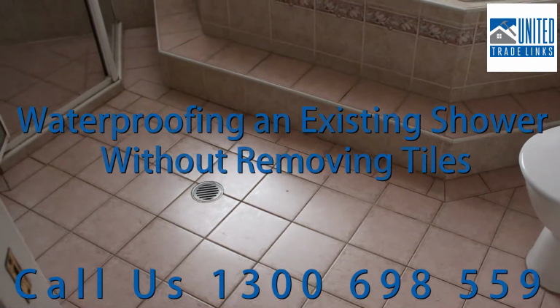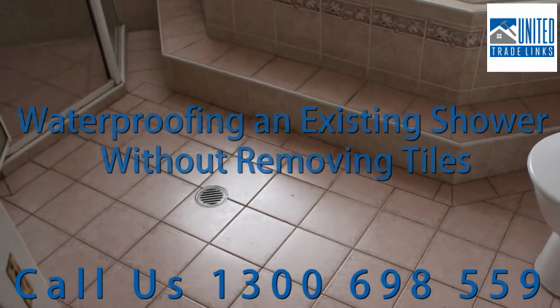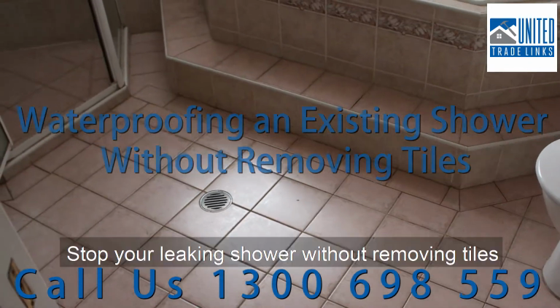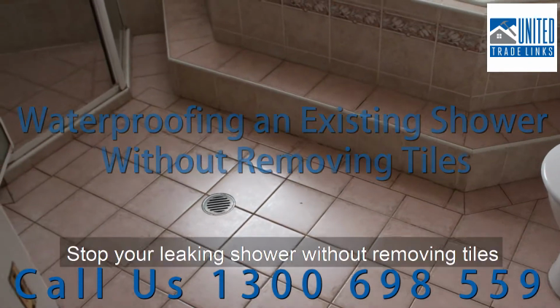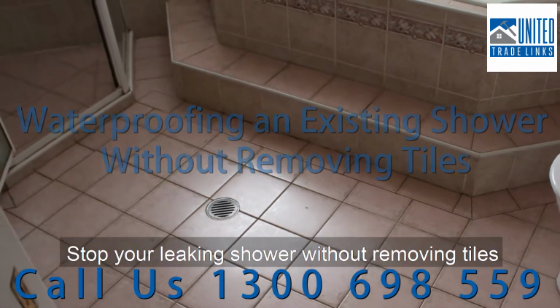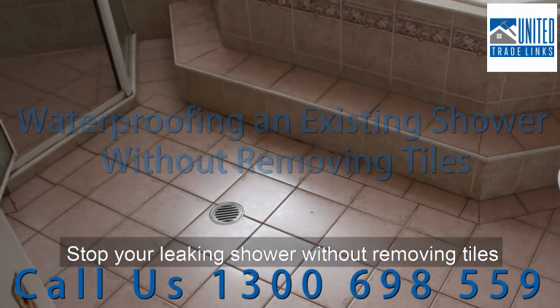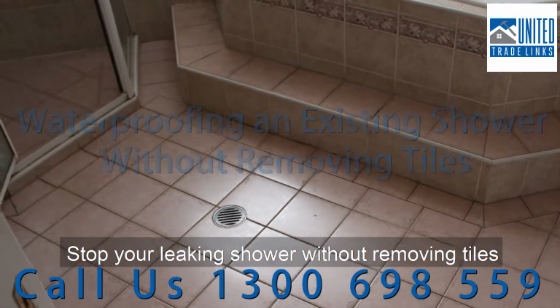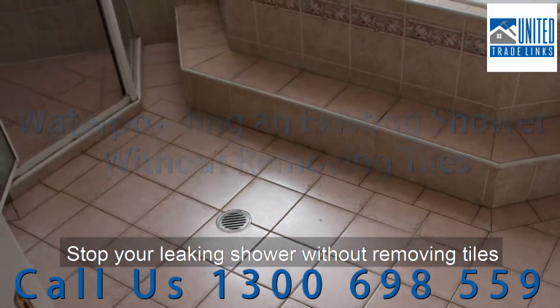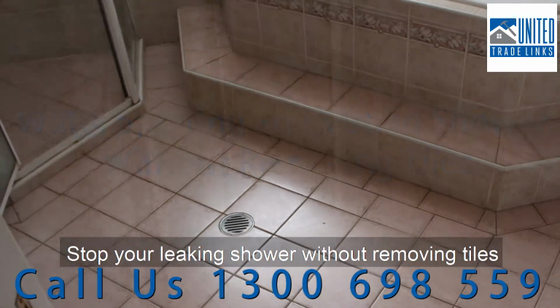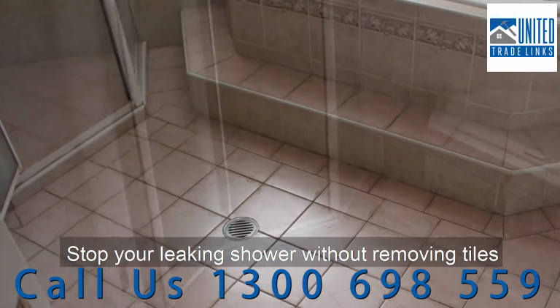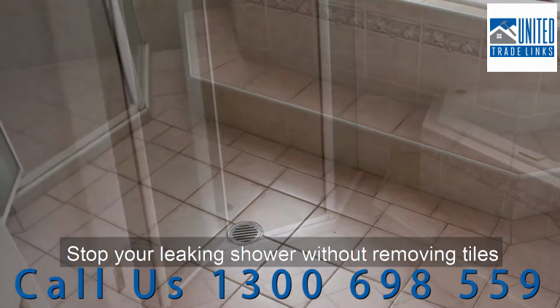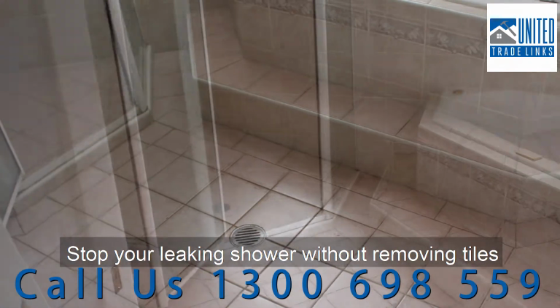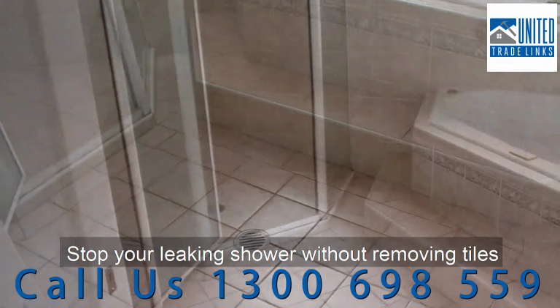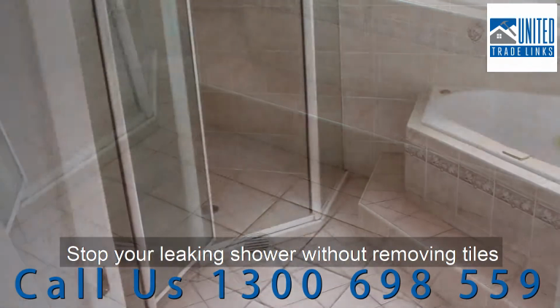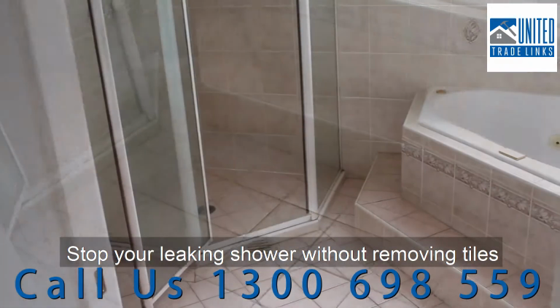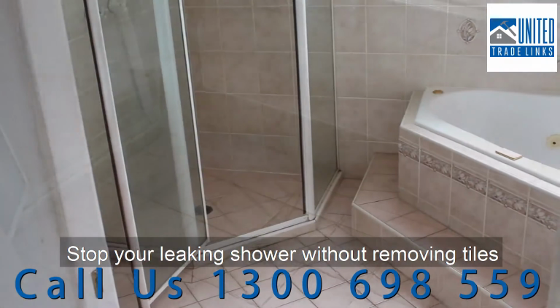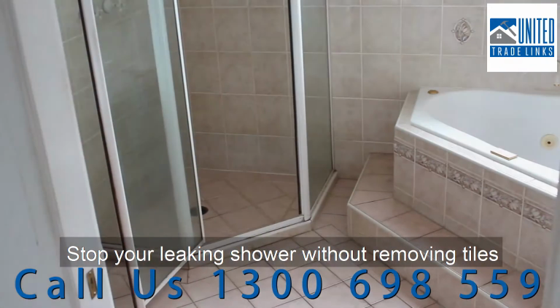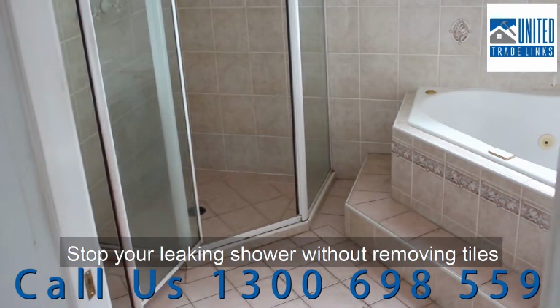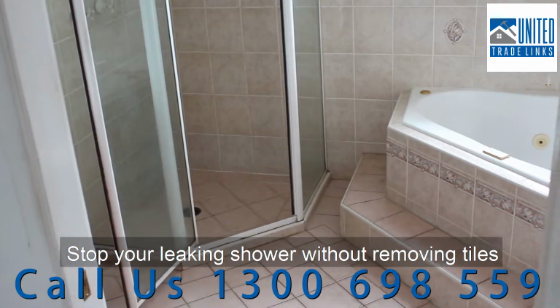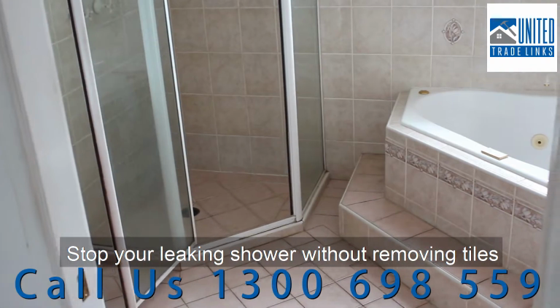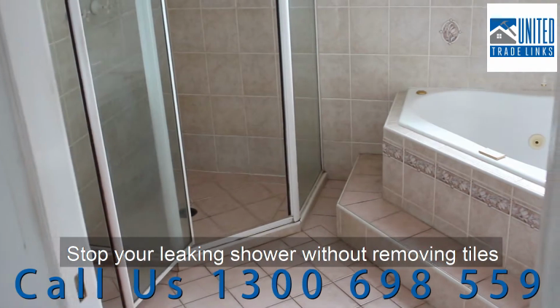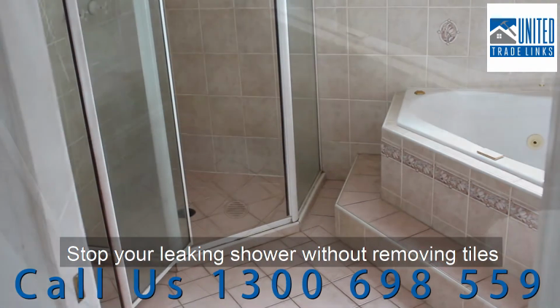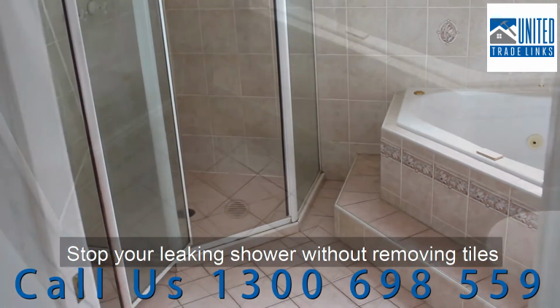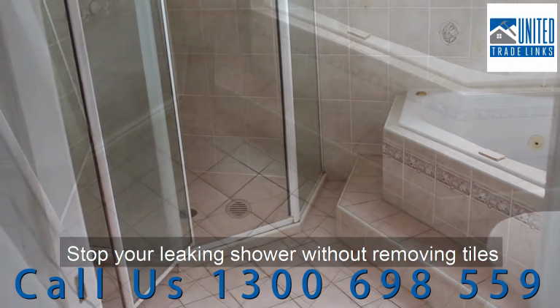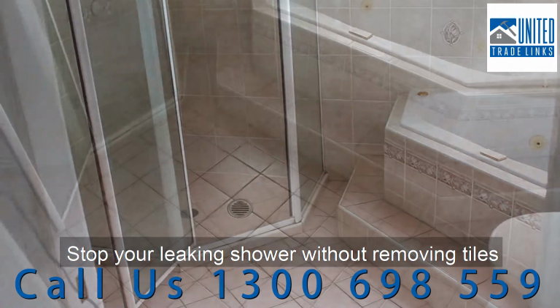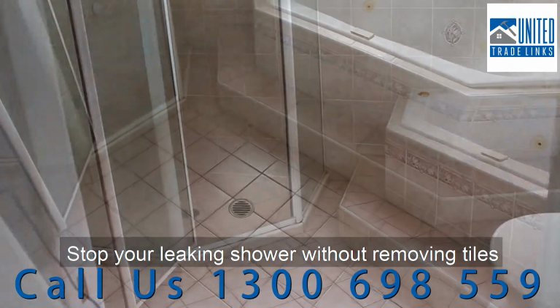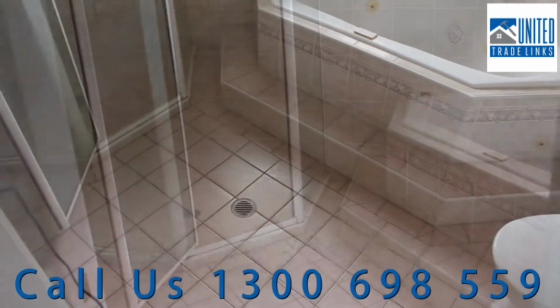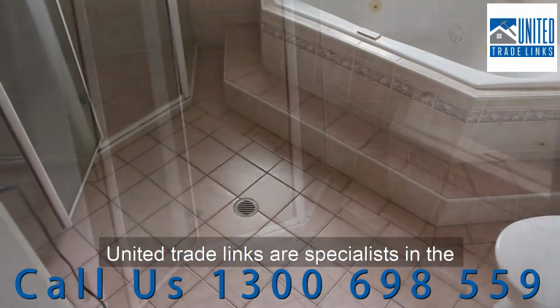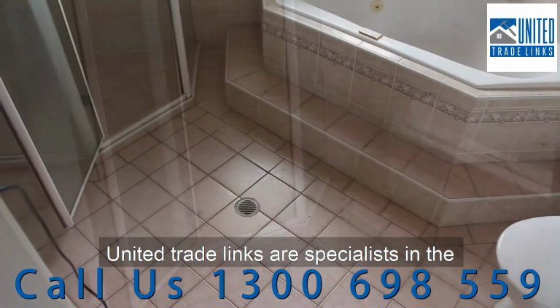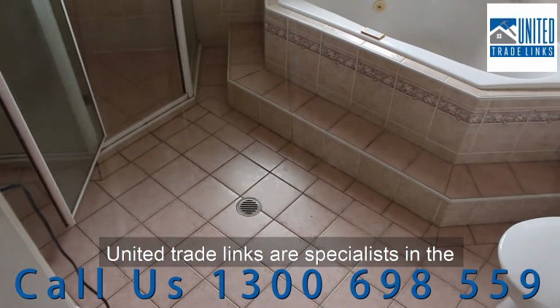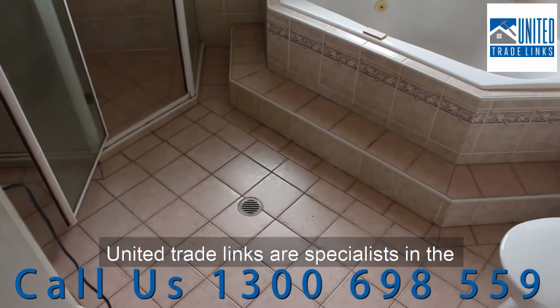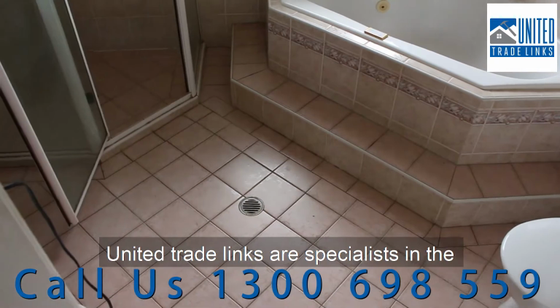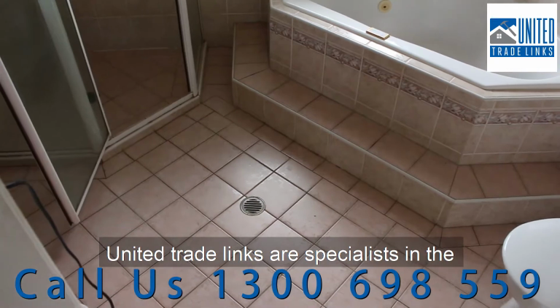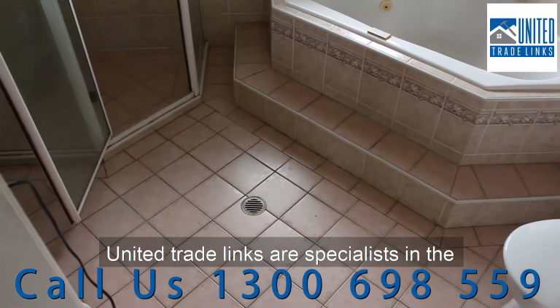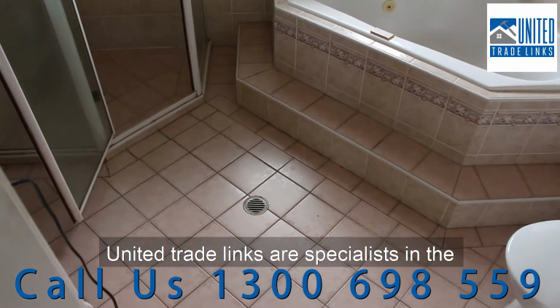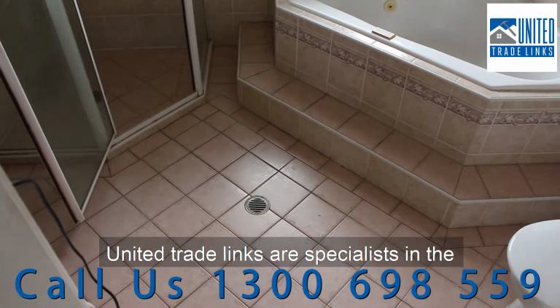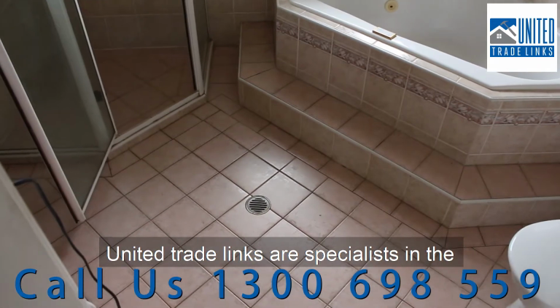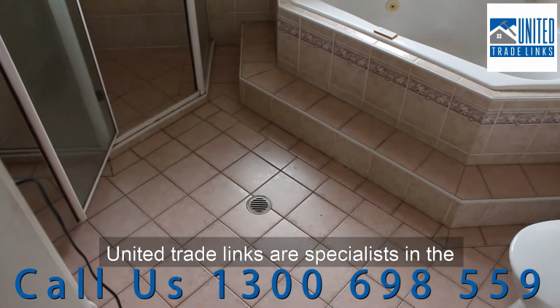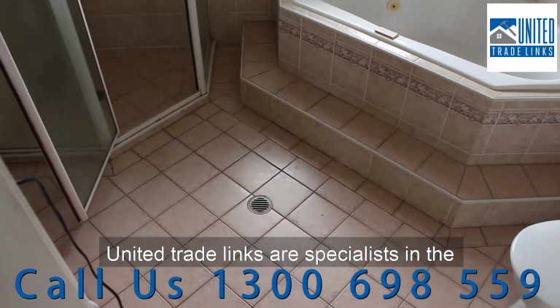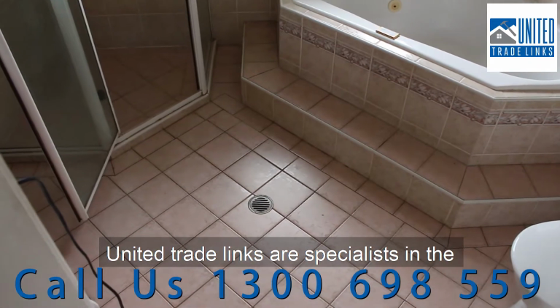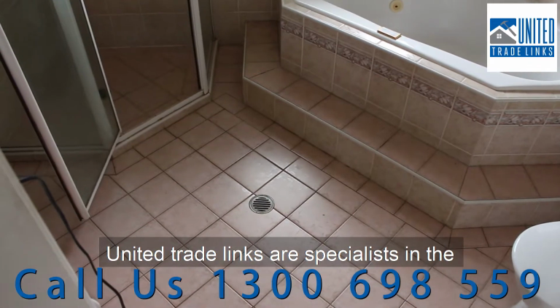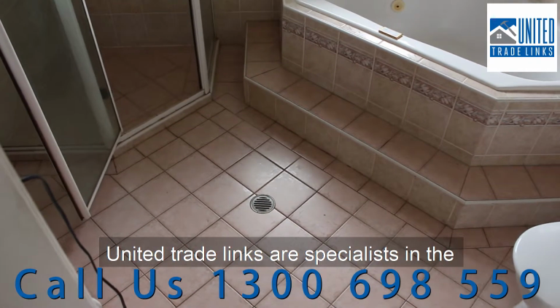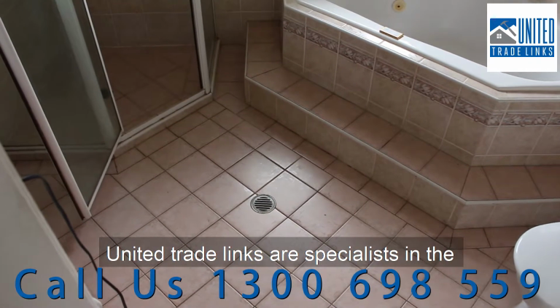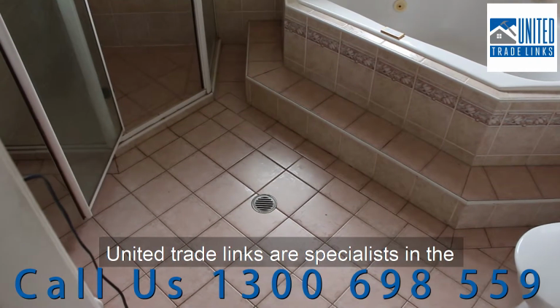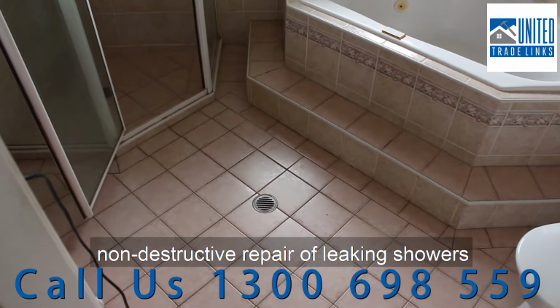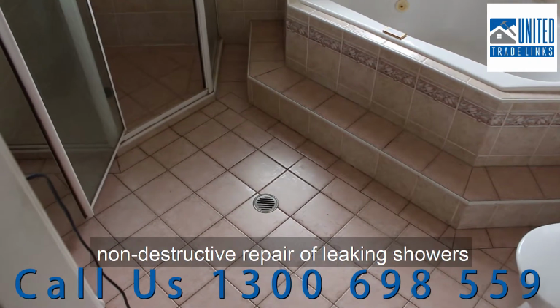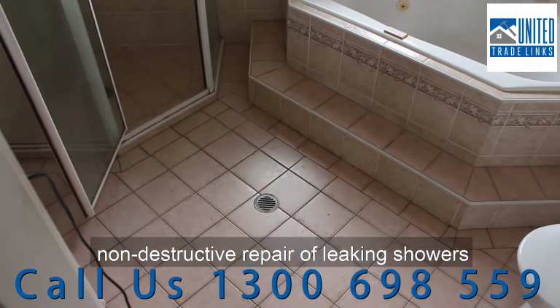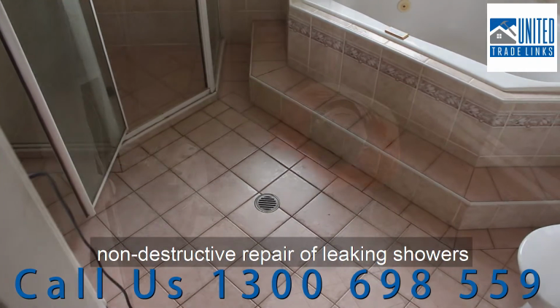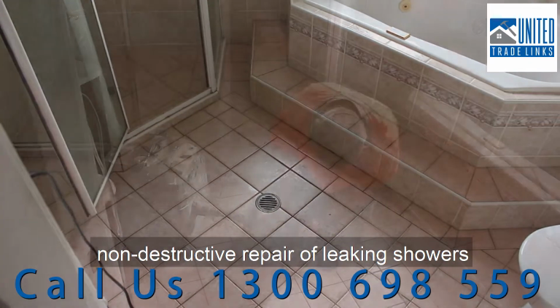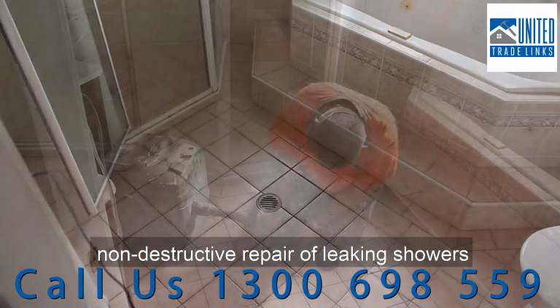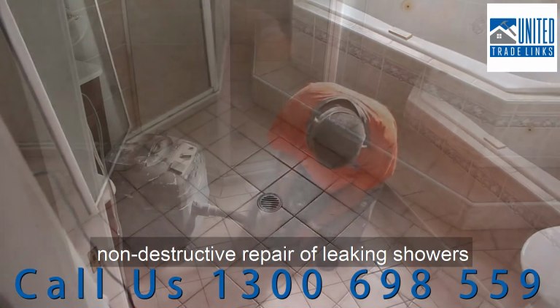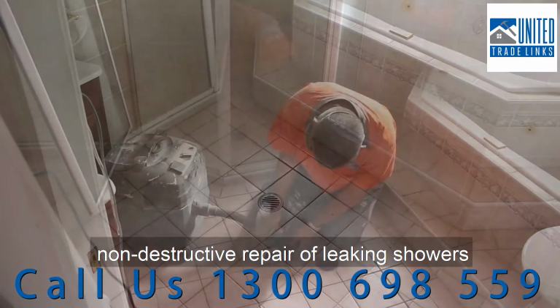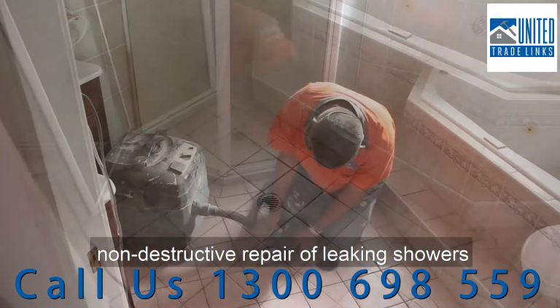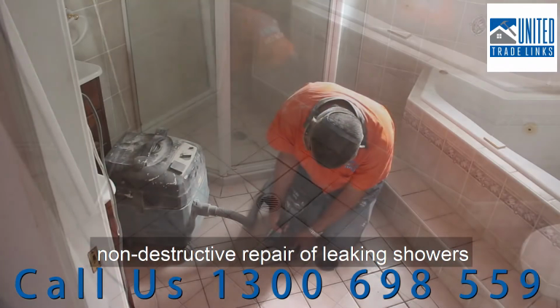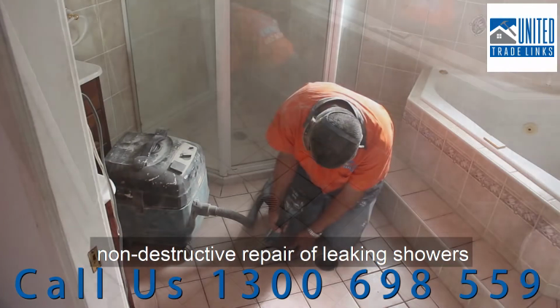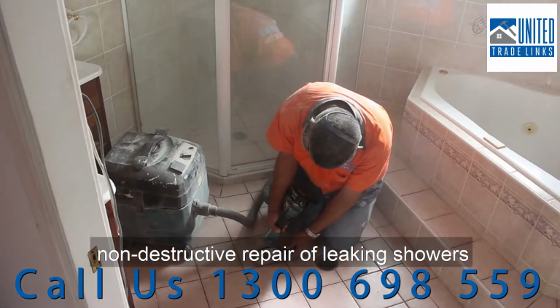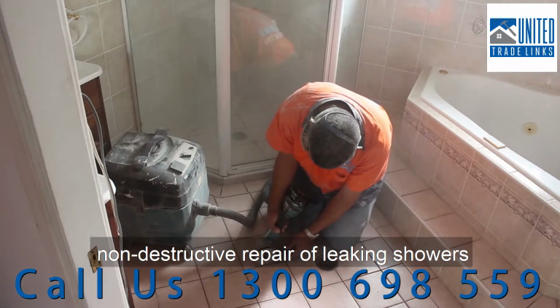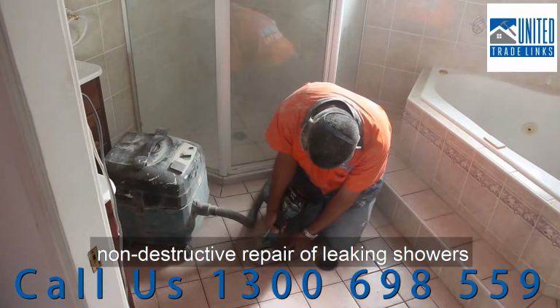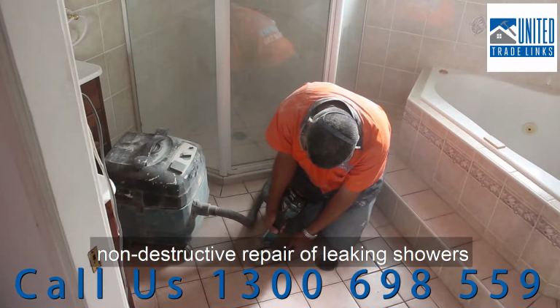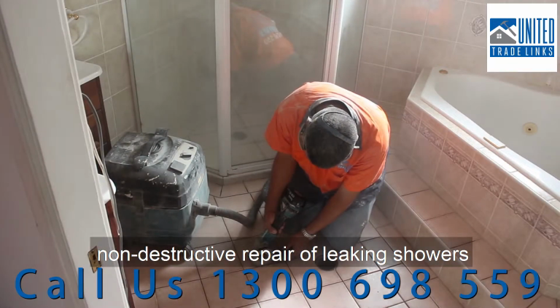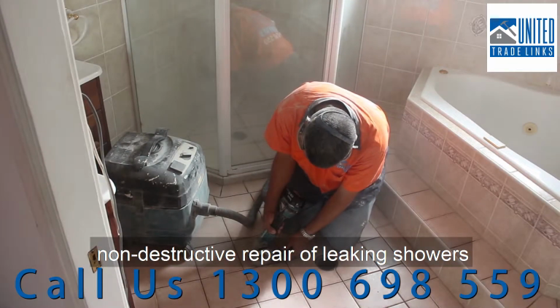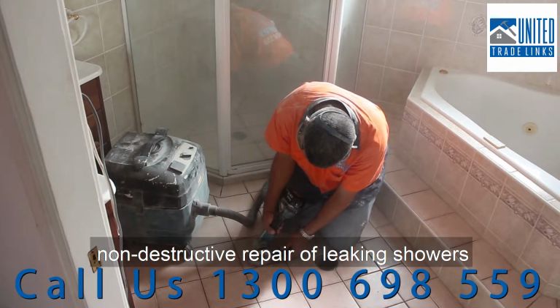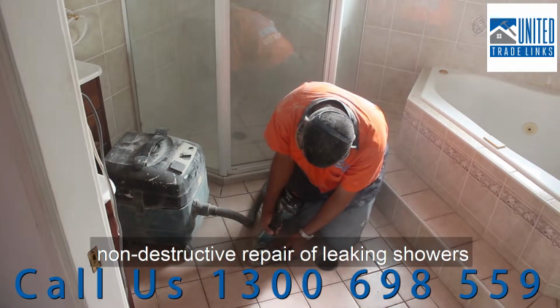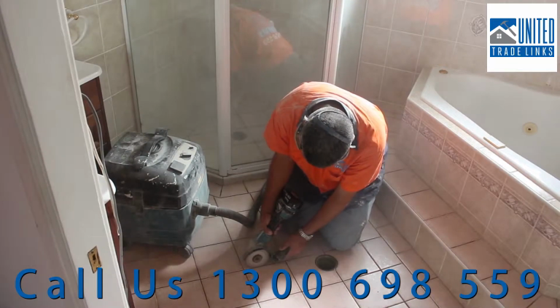Stop your leaking shower without removing tiles. United Trade Link is a specialist in the non-destructive repair of leaking showers.